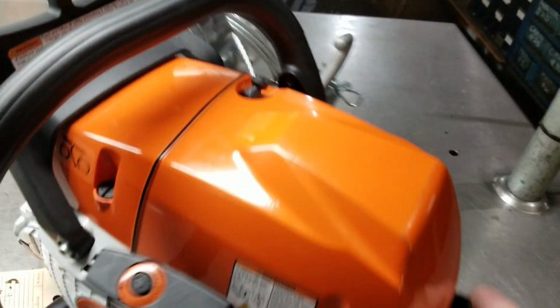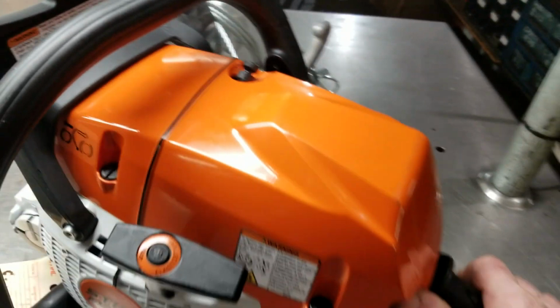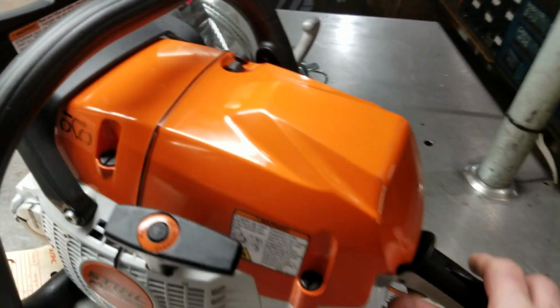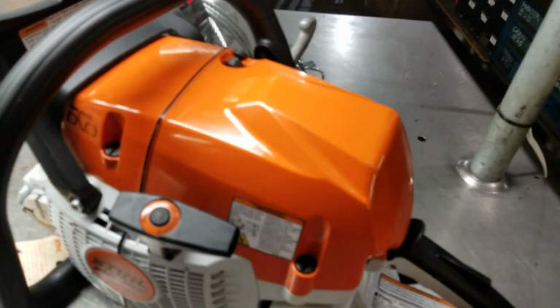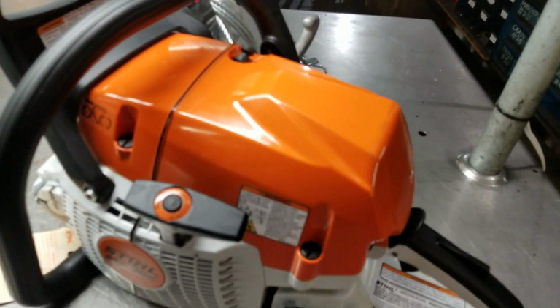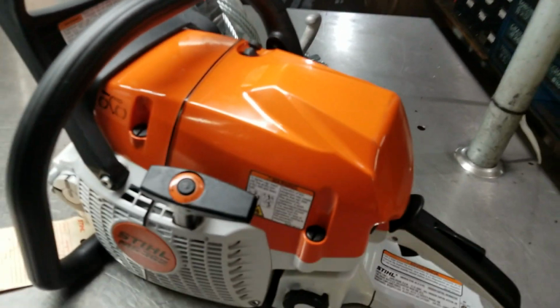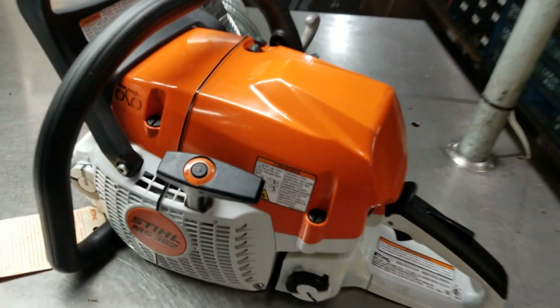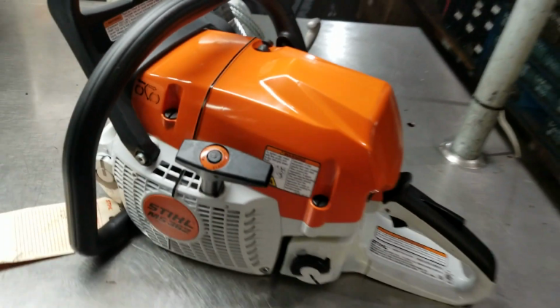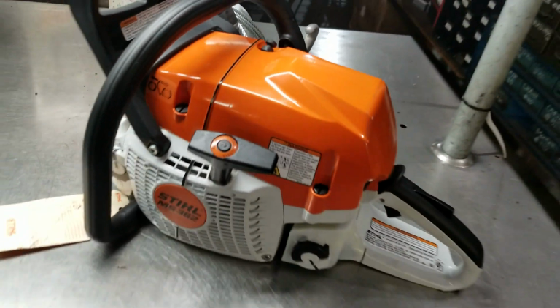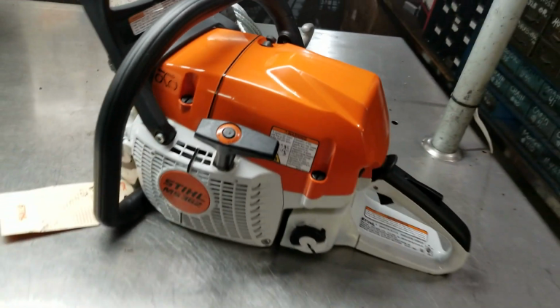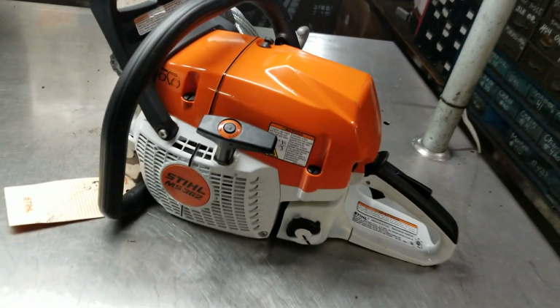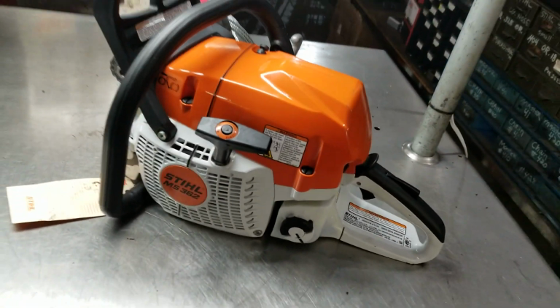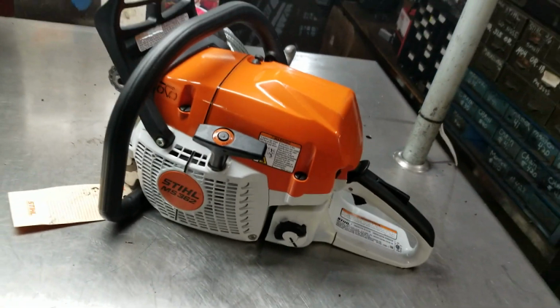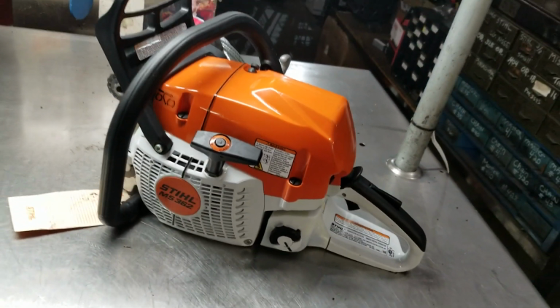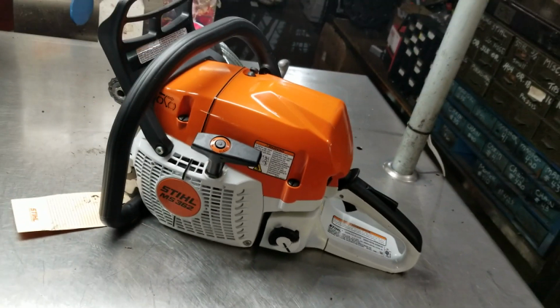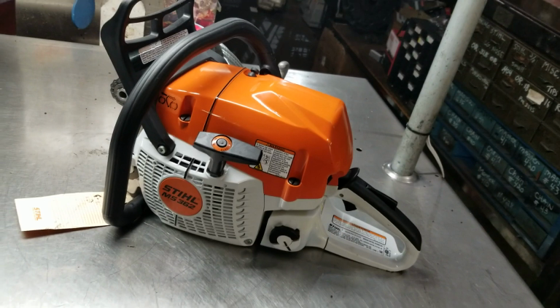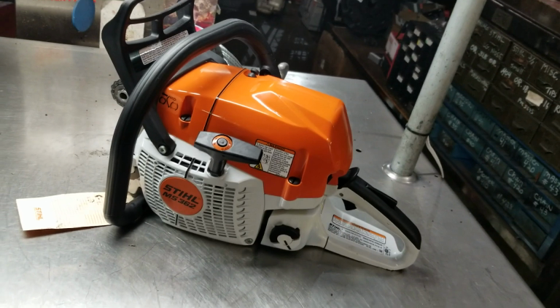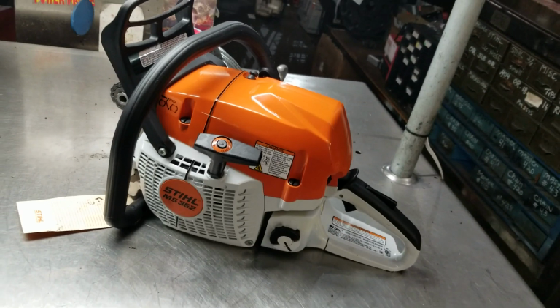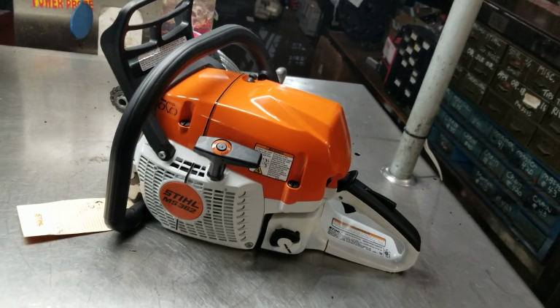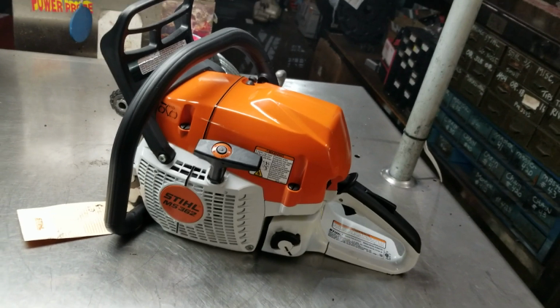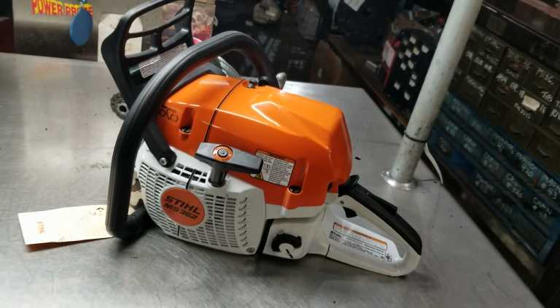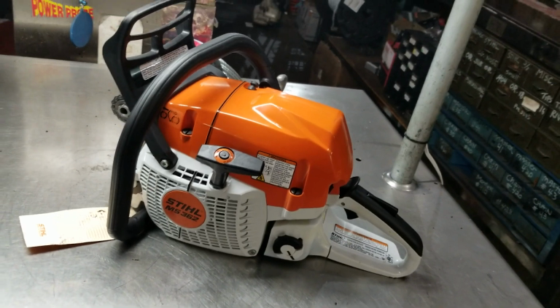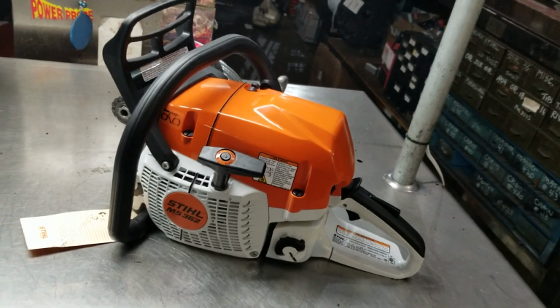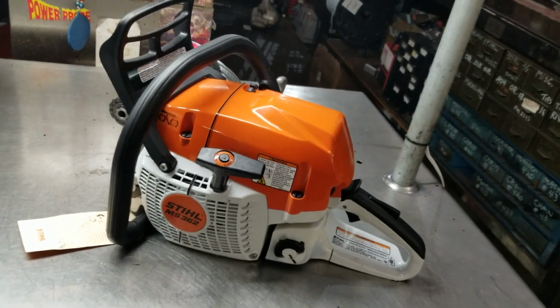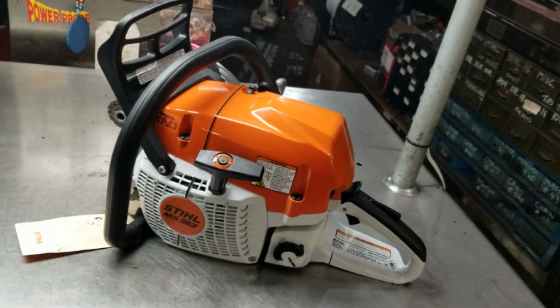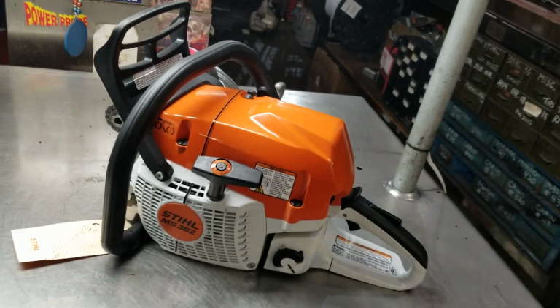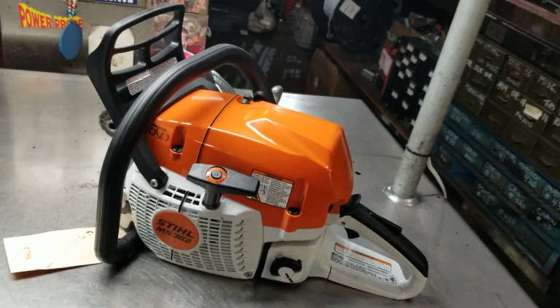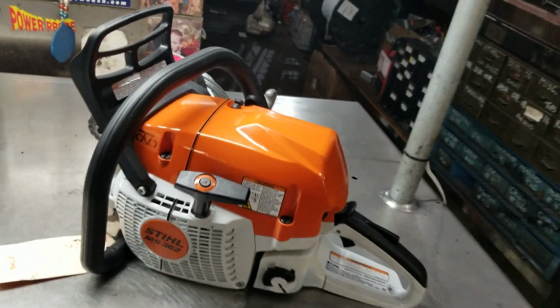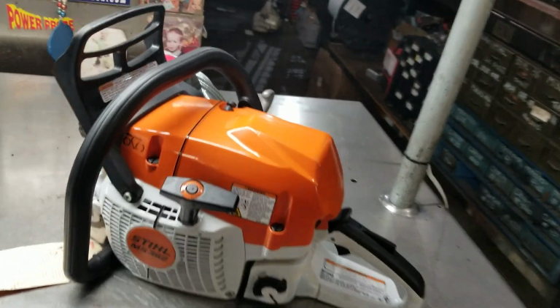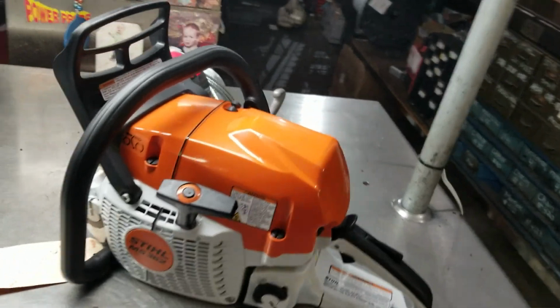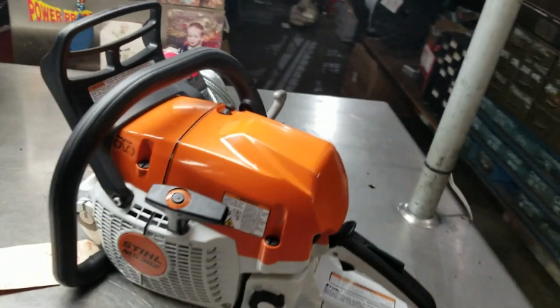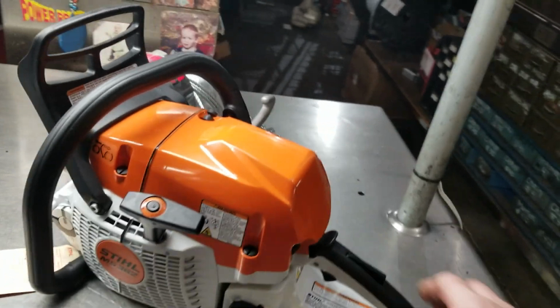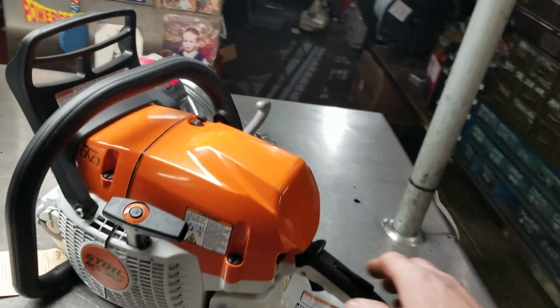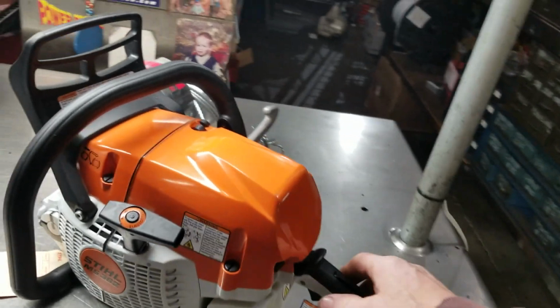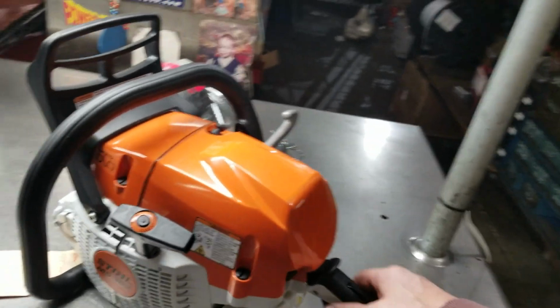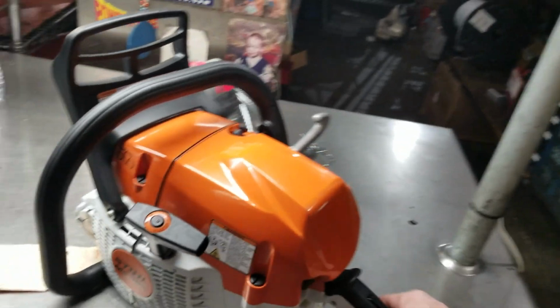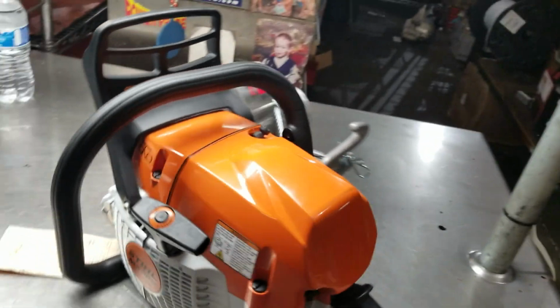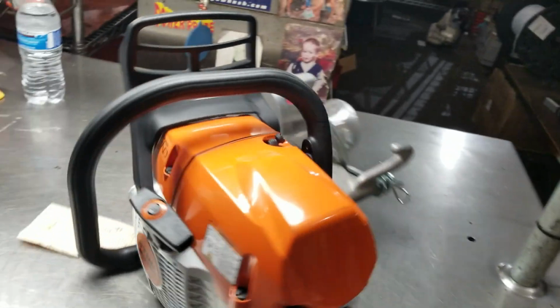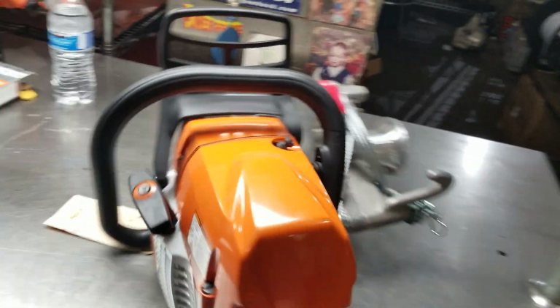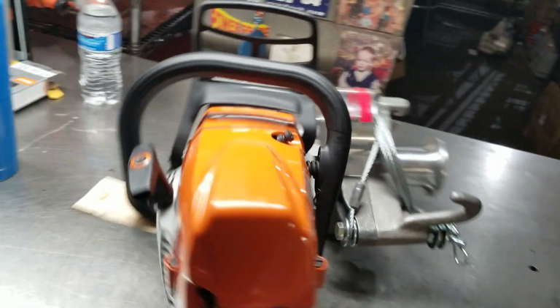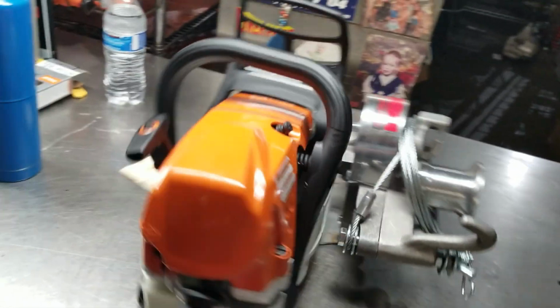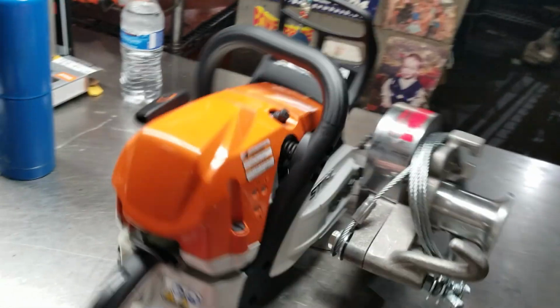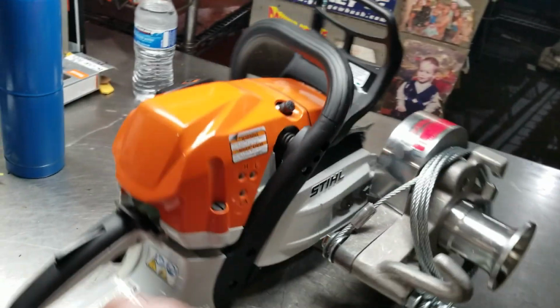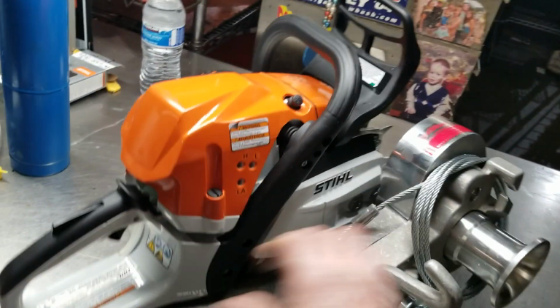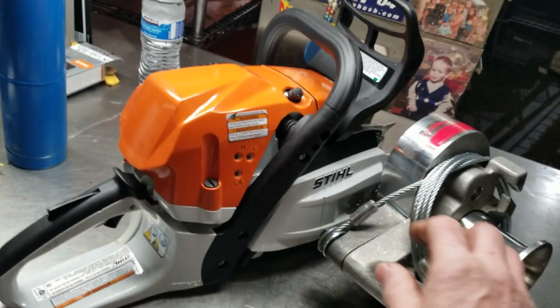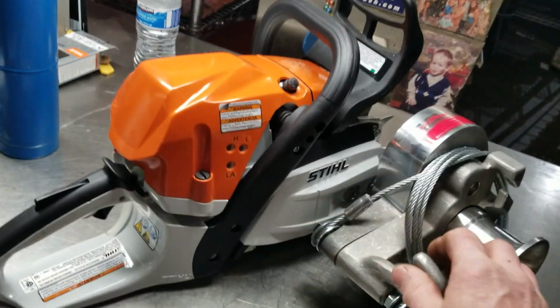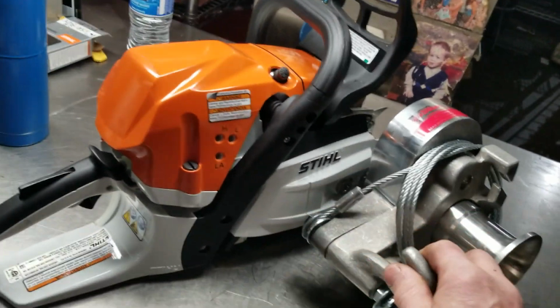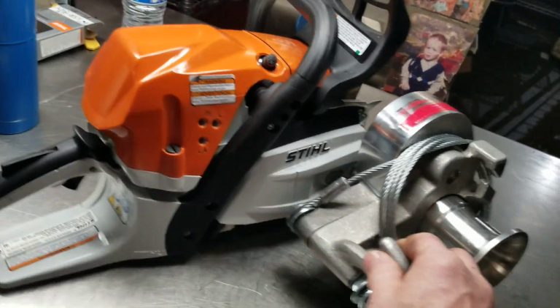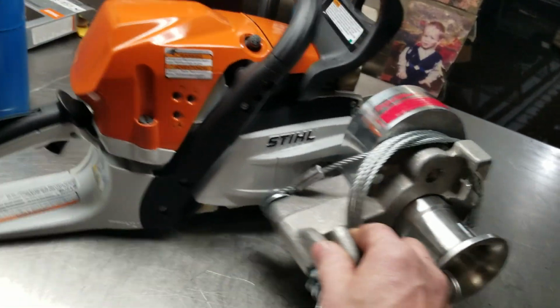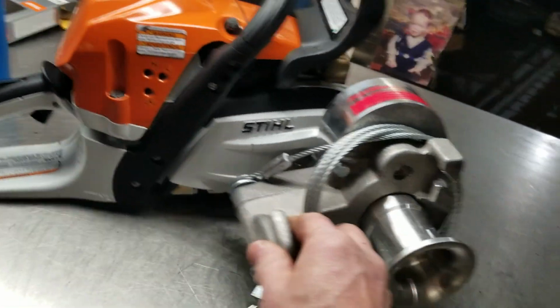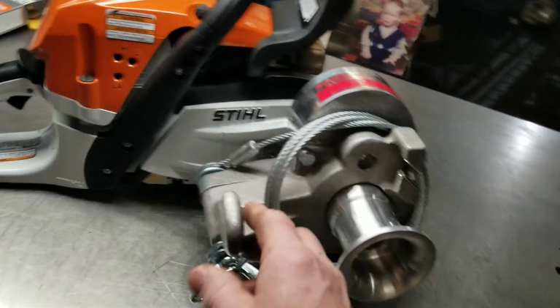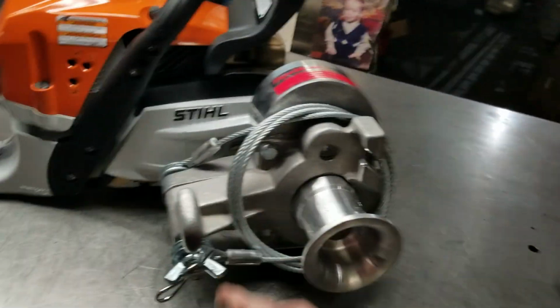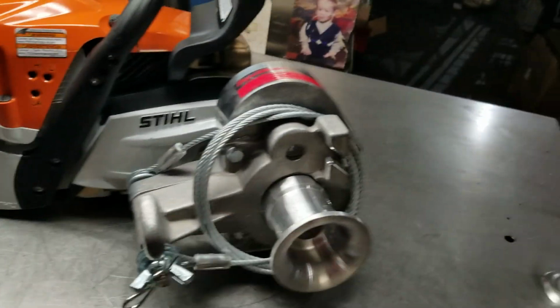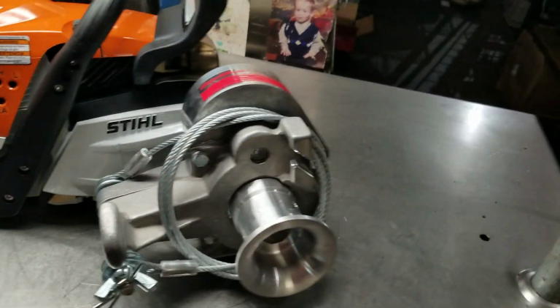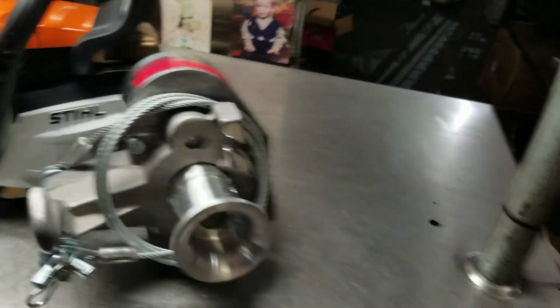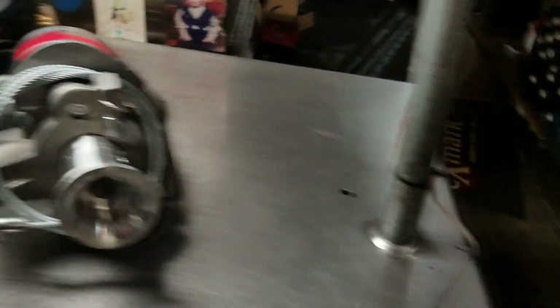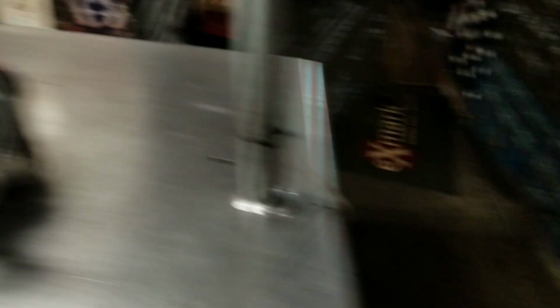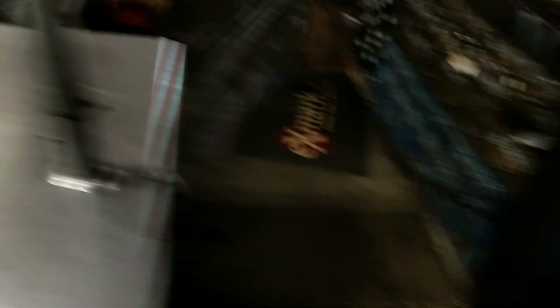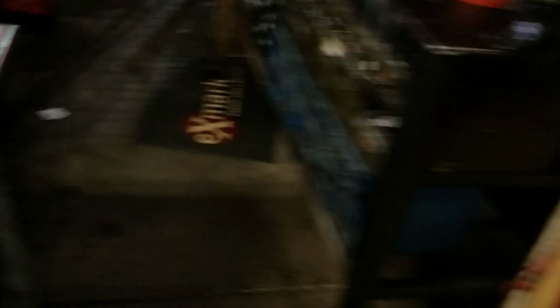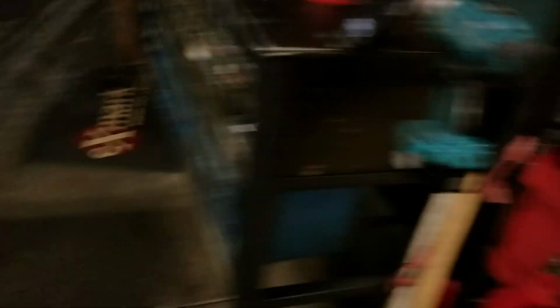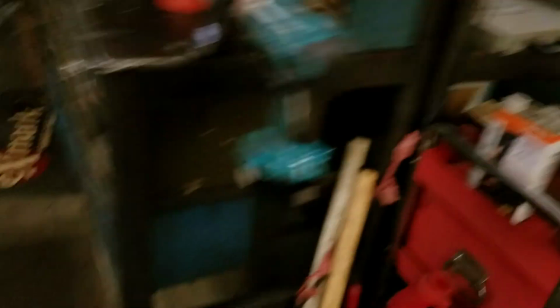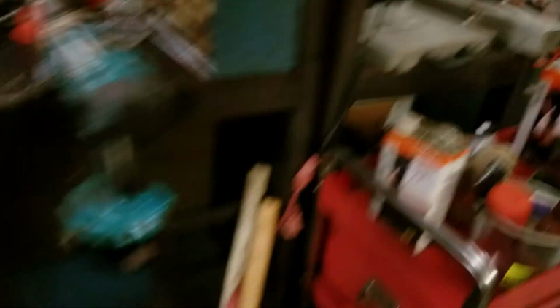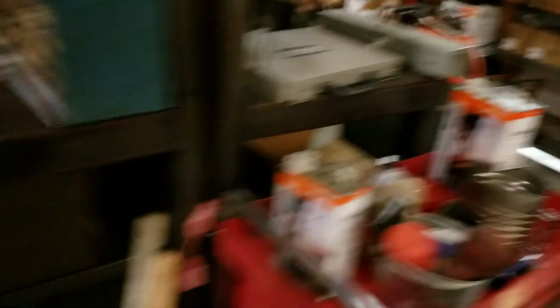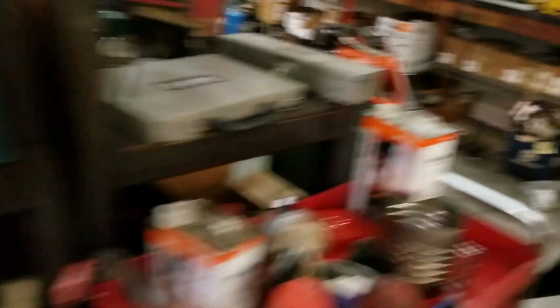It's a capstan winch — works with rope. These guys just love them out here. If you have any questions, here's the information.